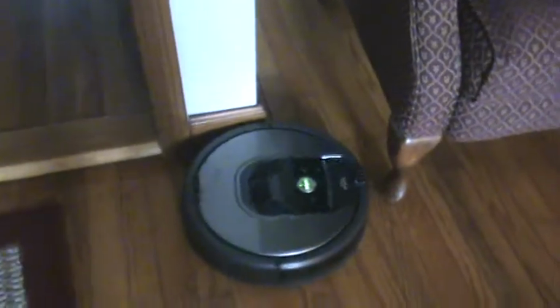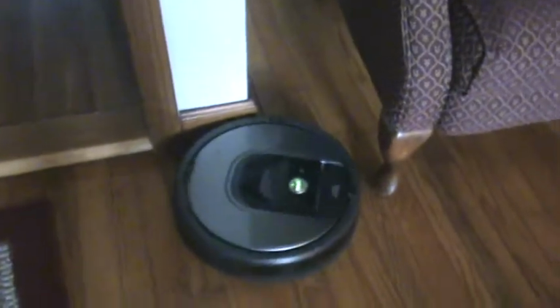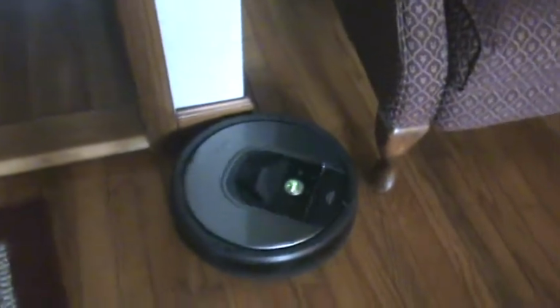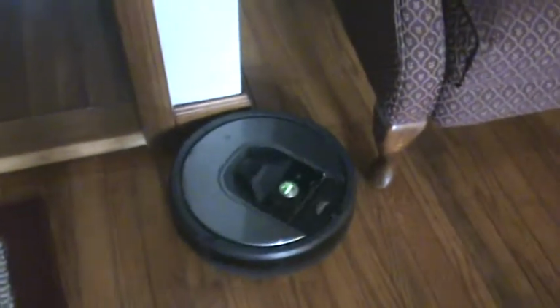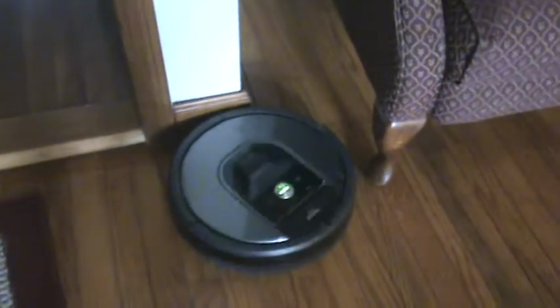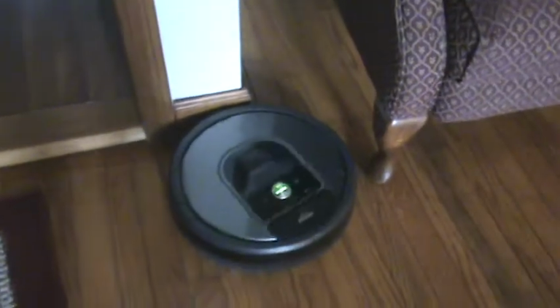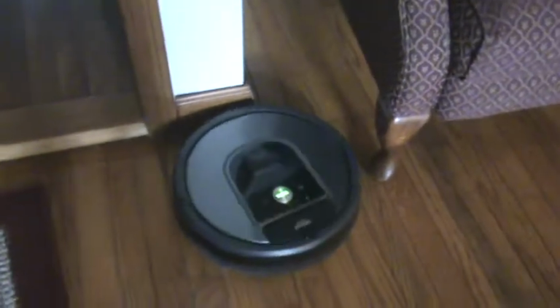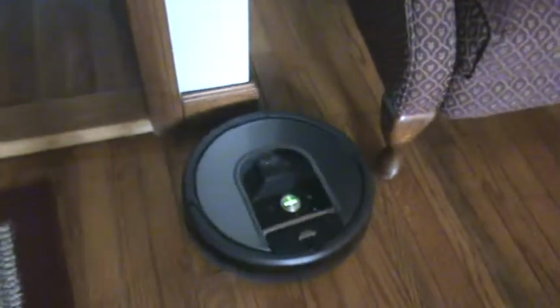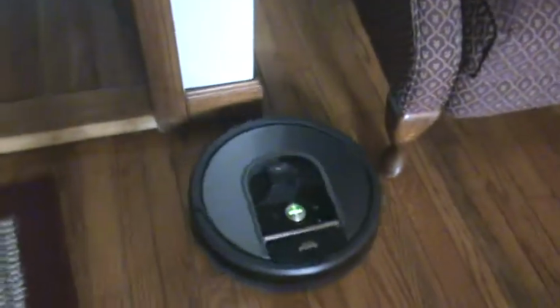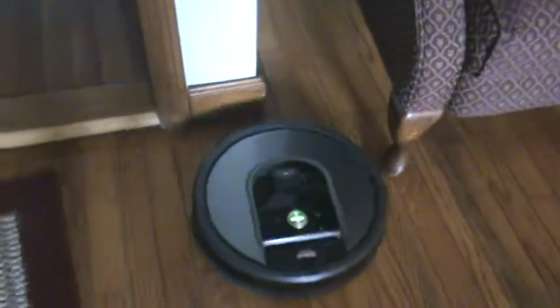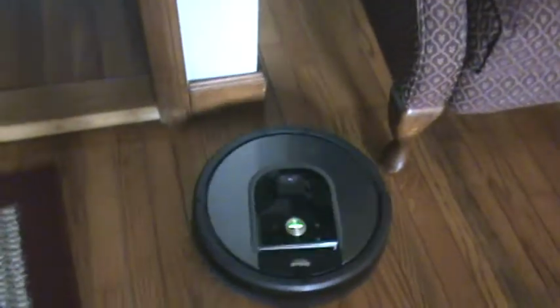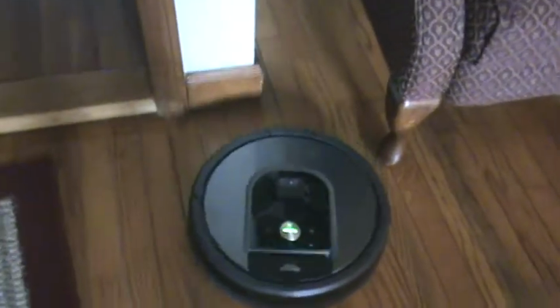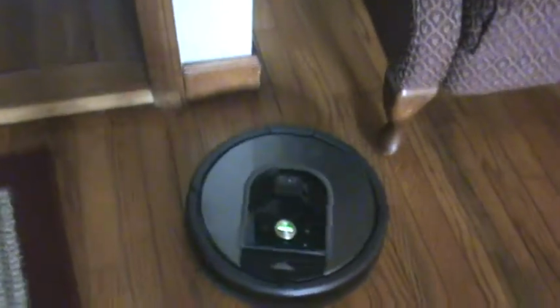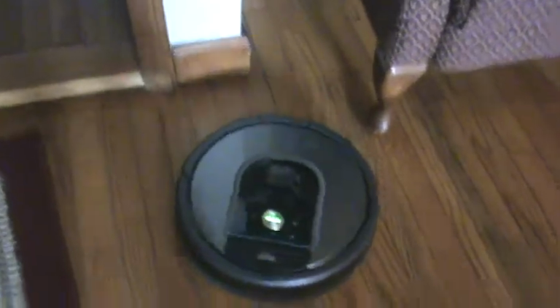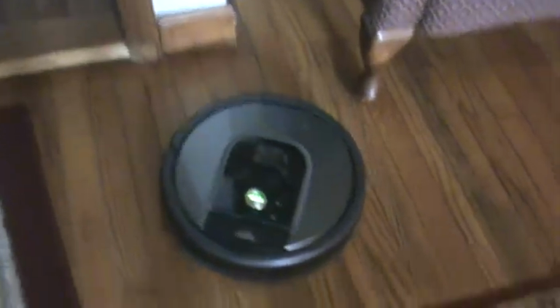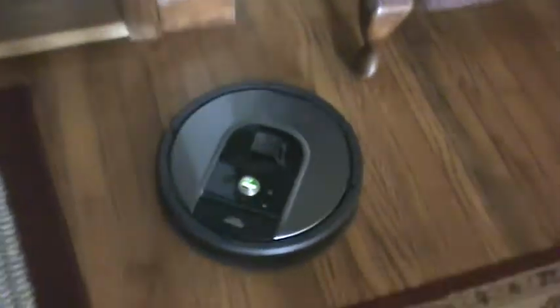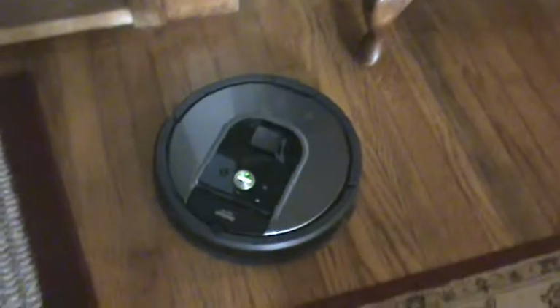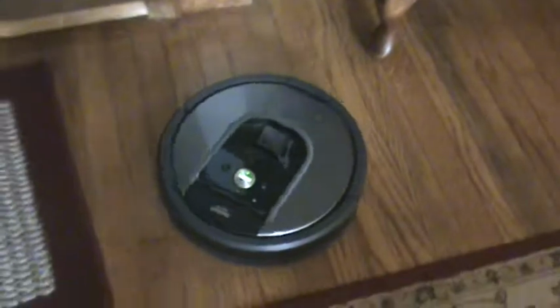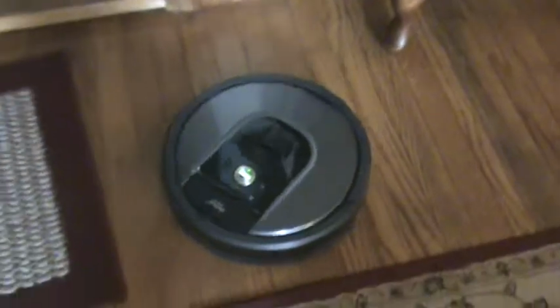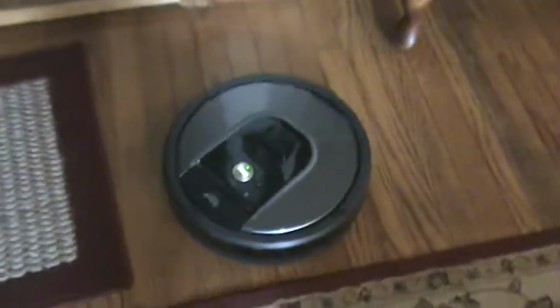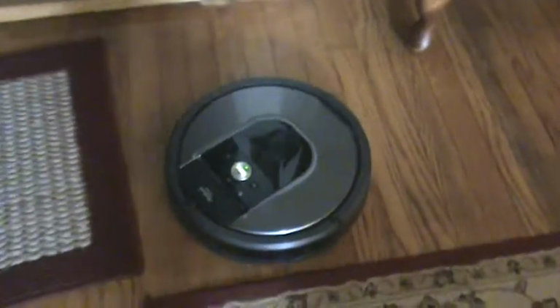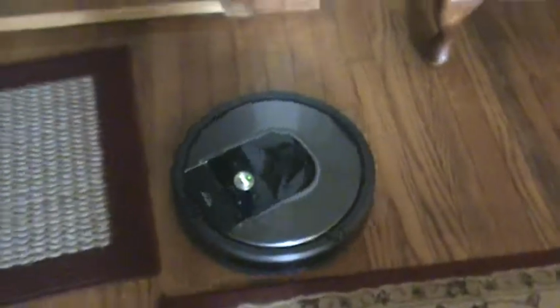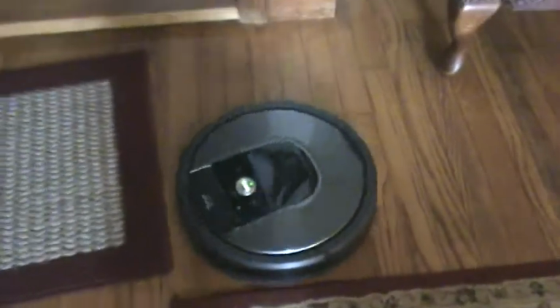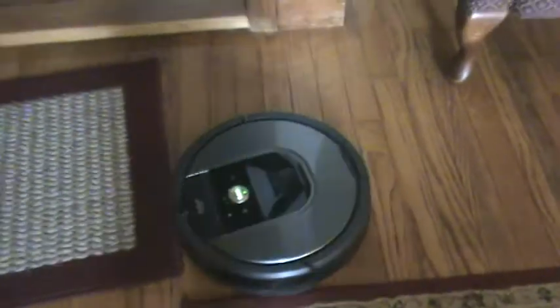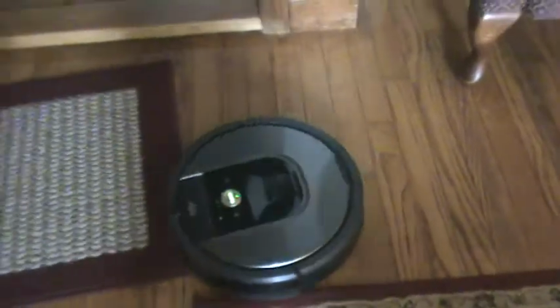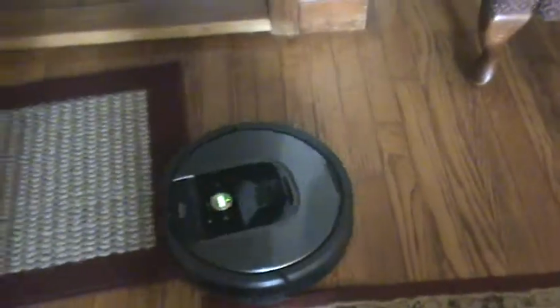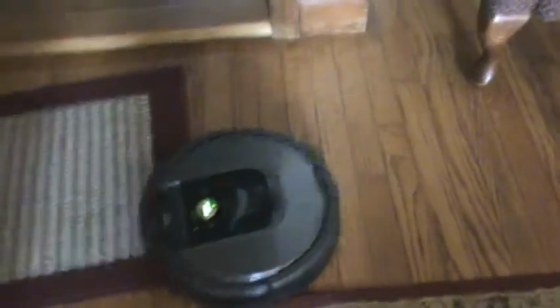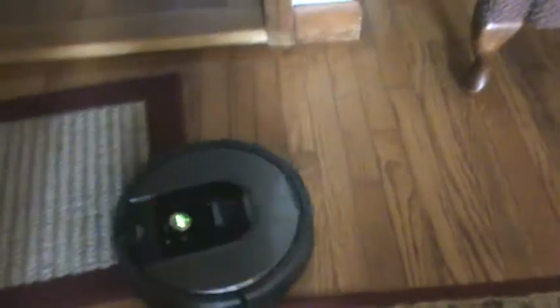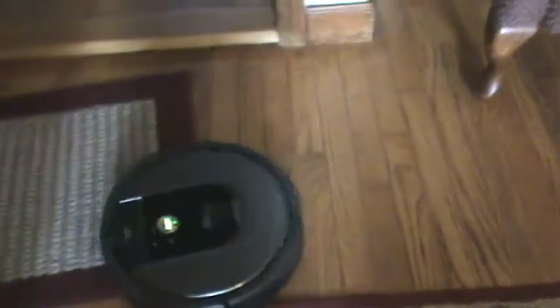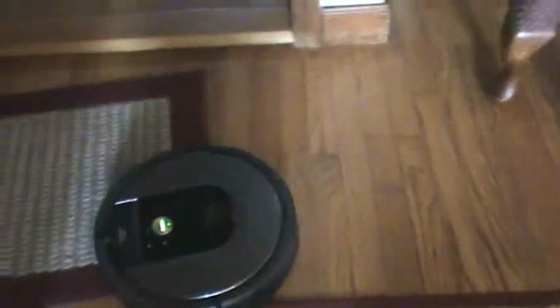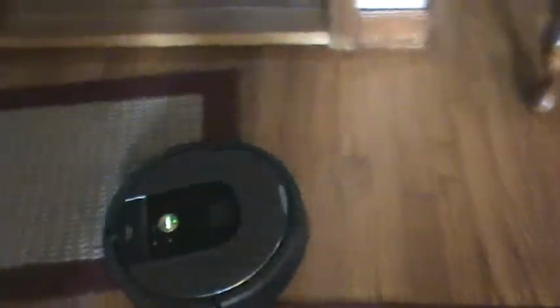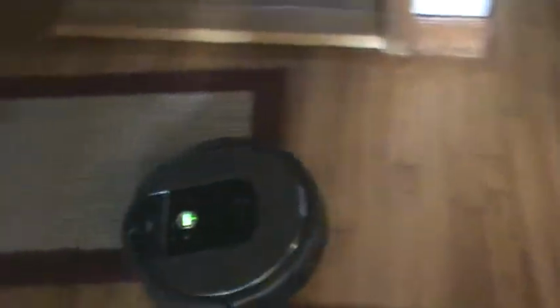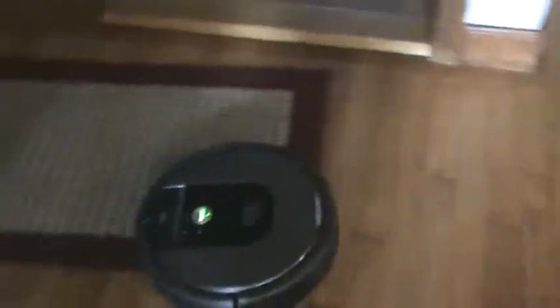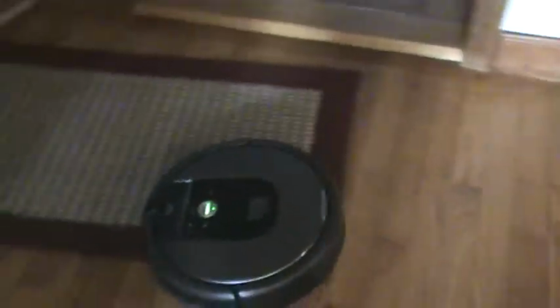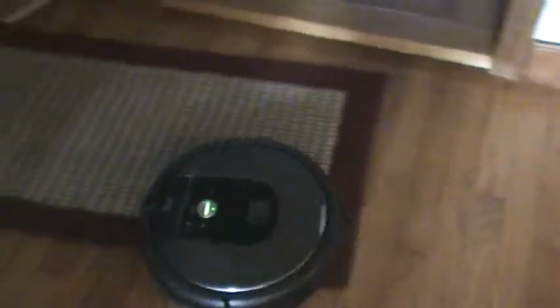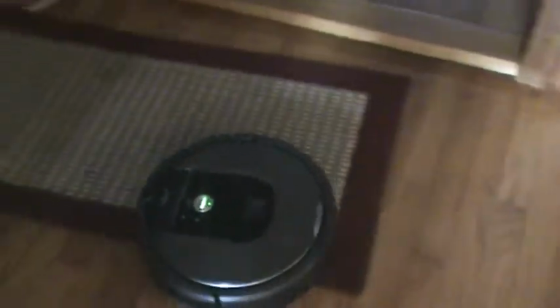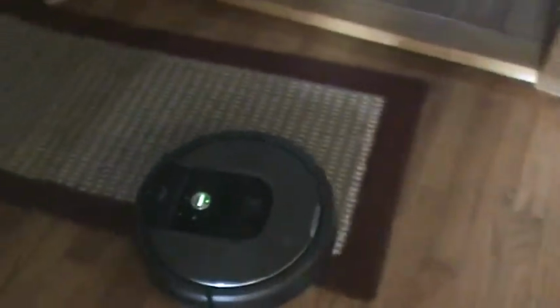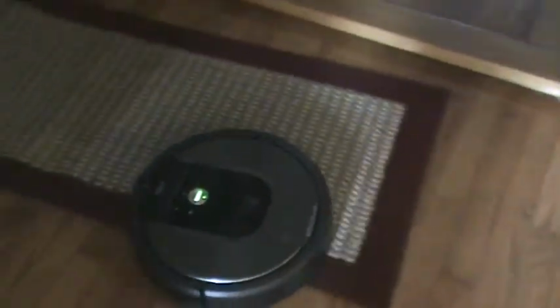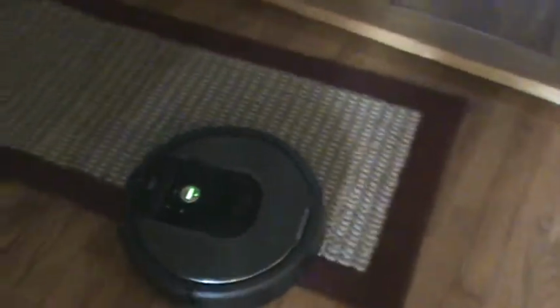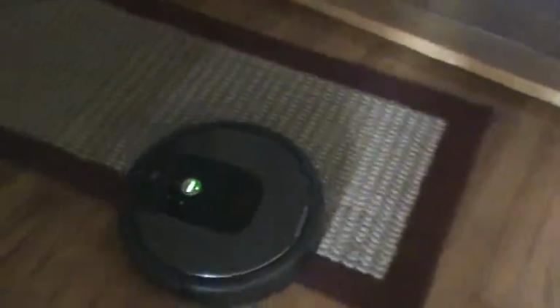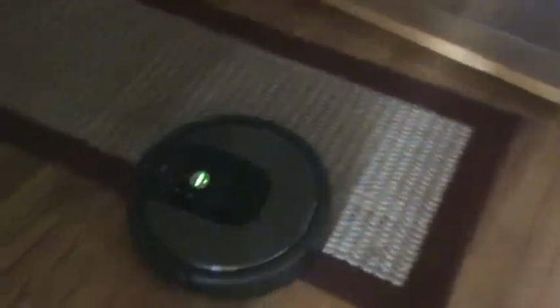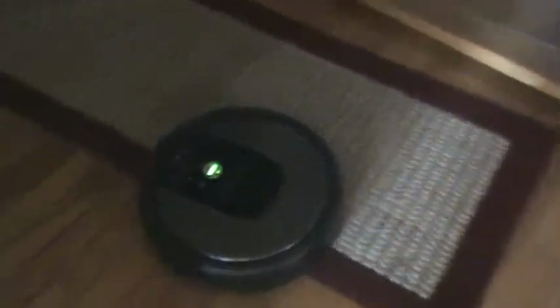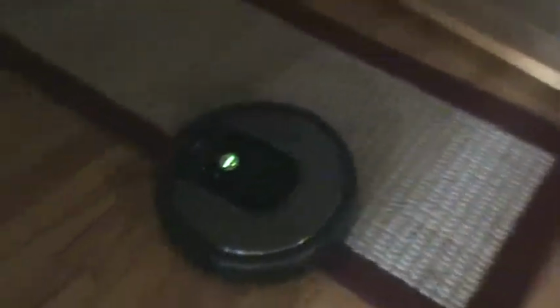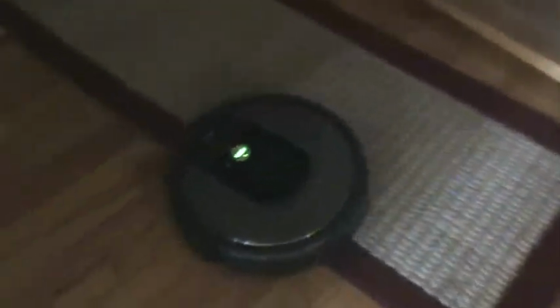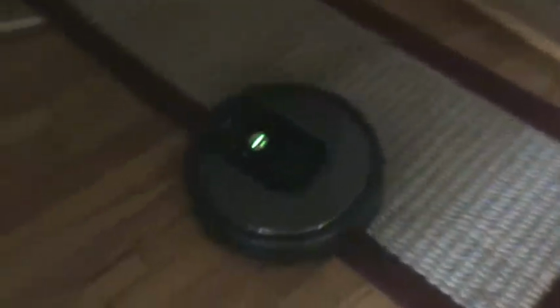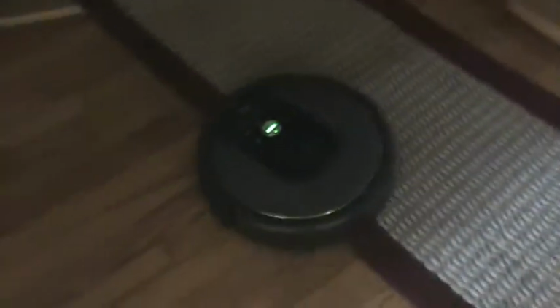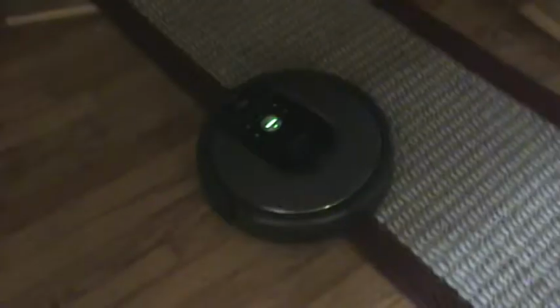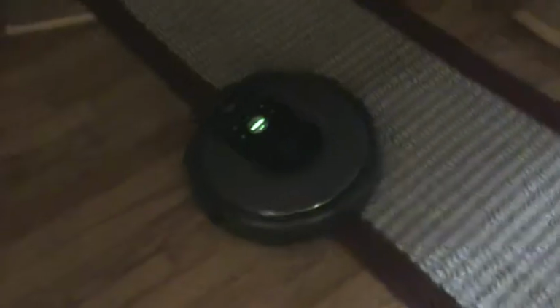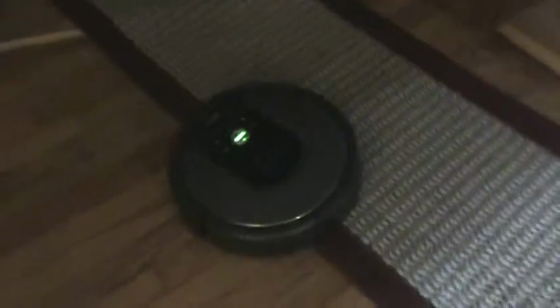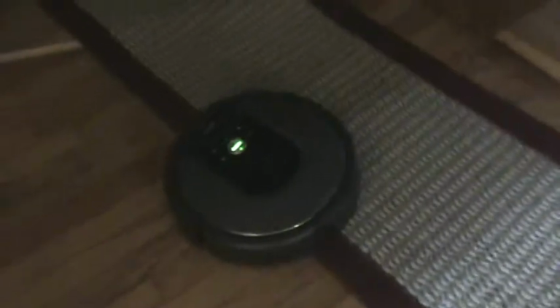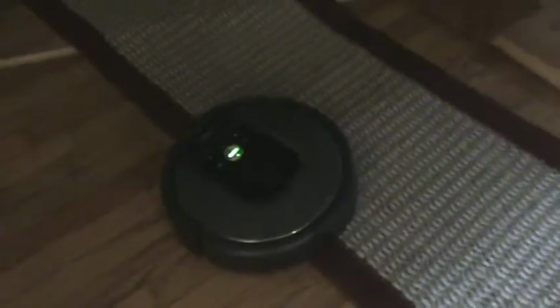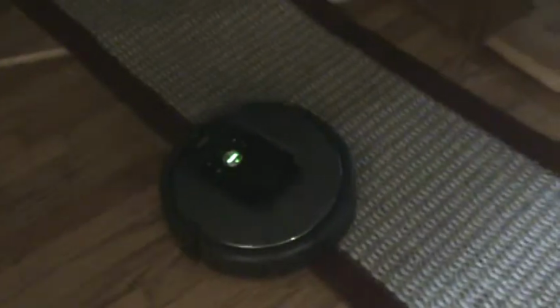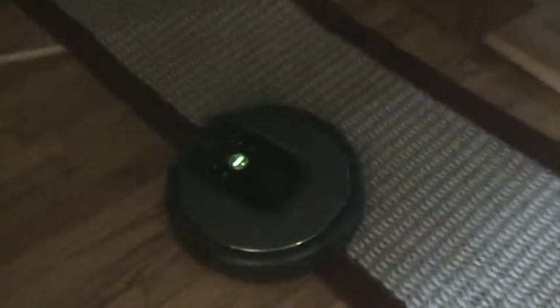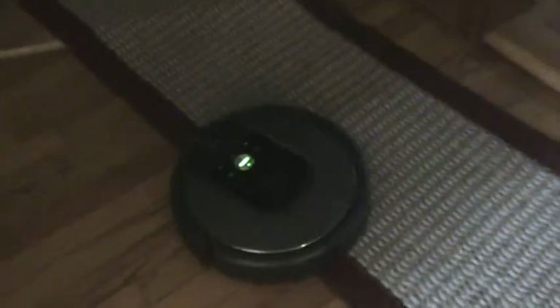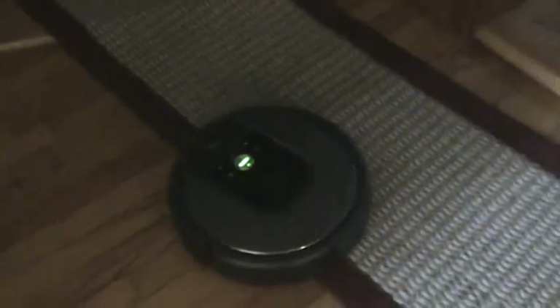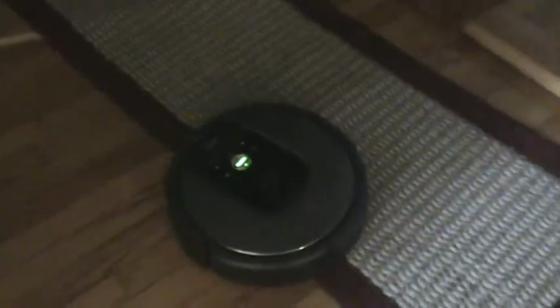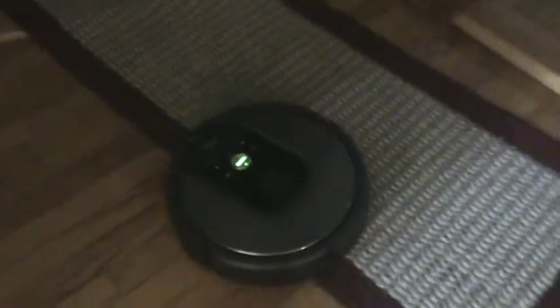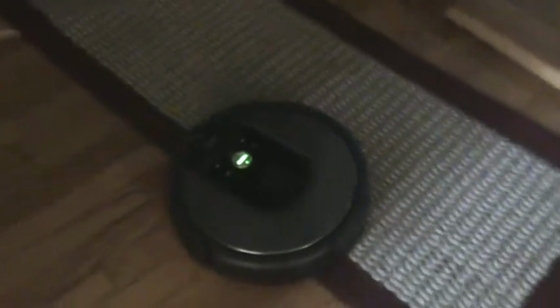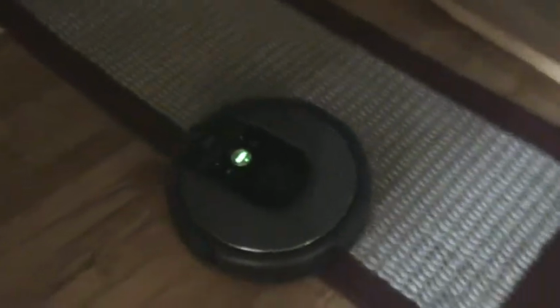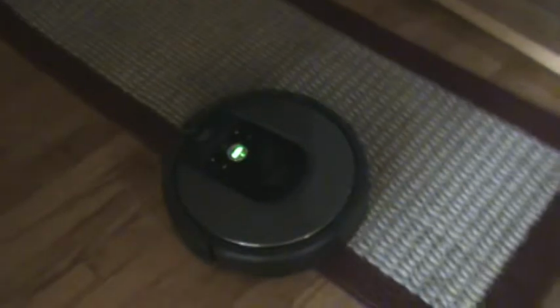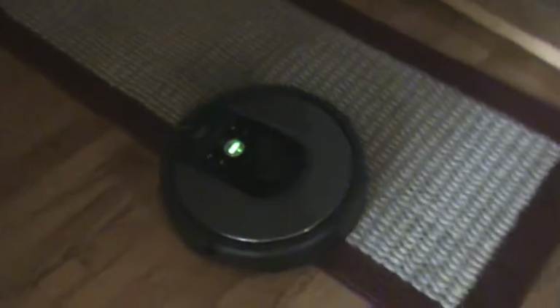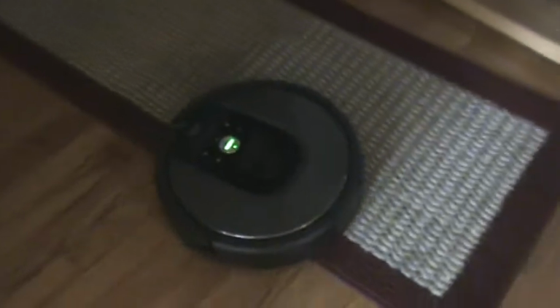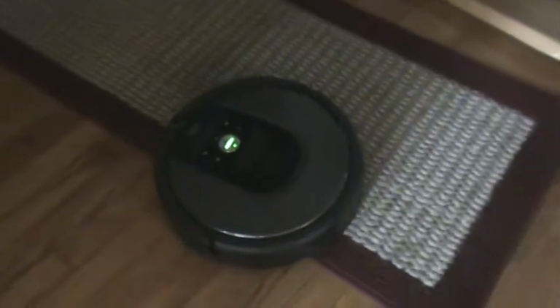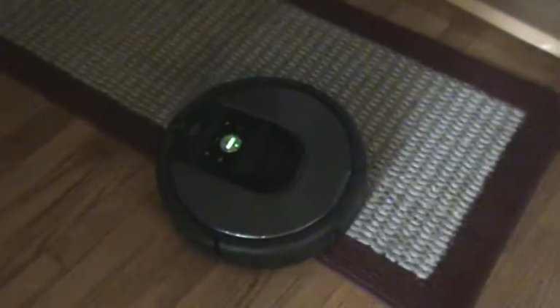So it wants to clean it all up. Good job, Mr. Clean. And don't worry — if you get run over by it, it won't hurt.